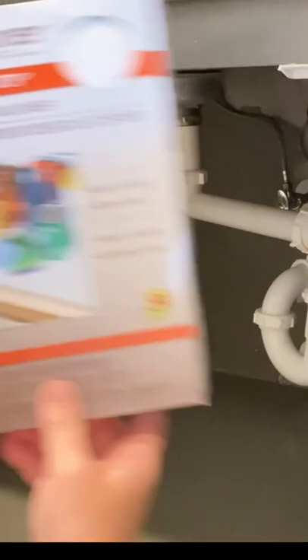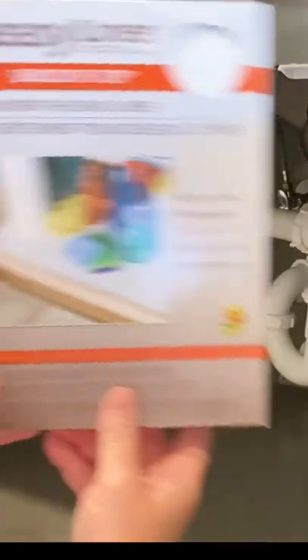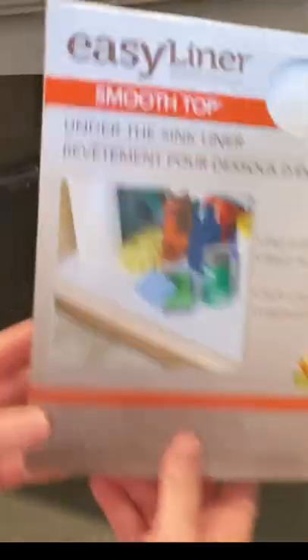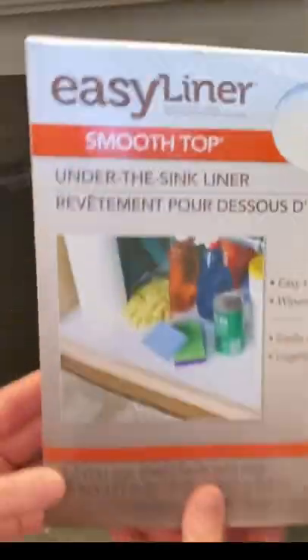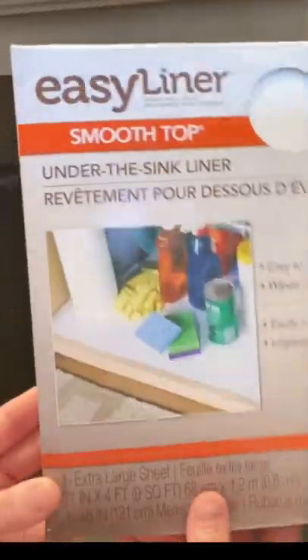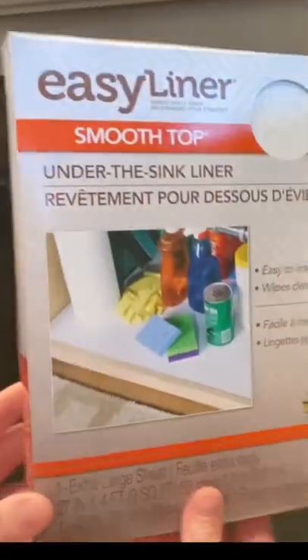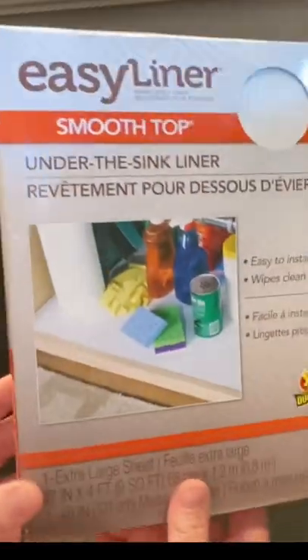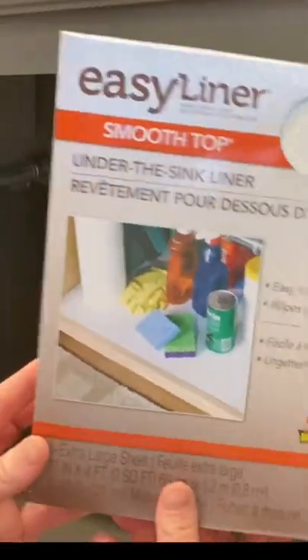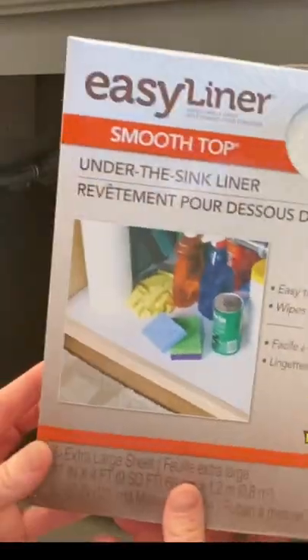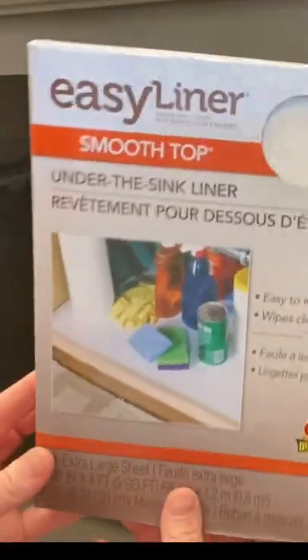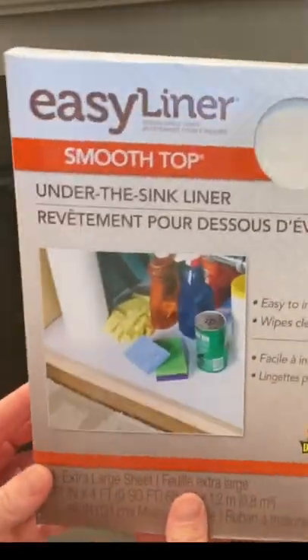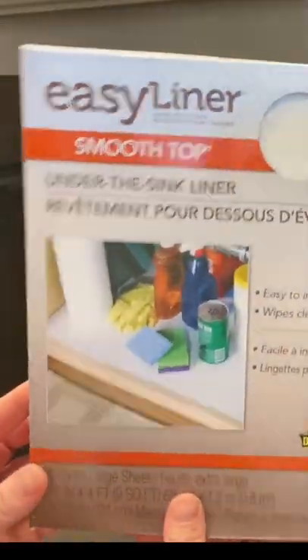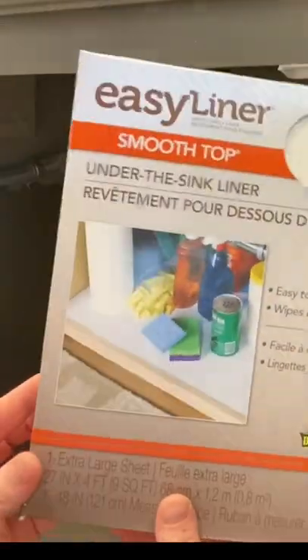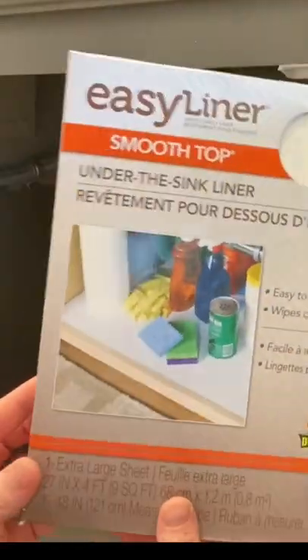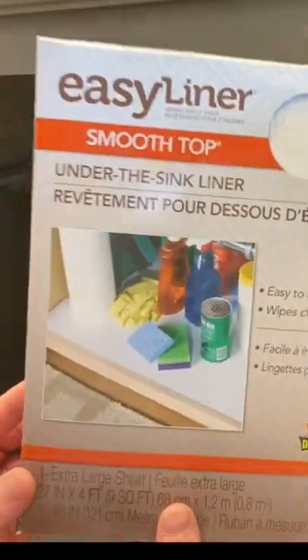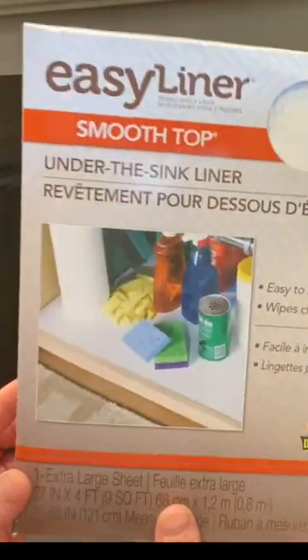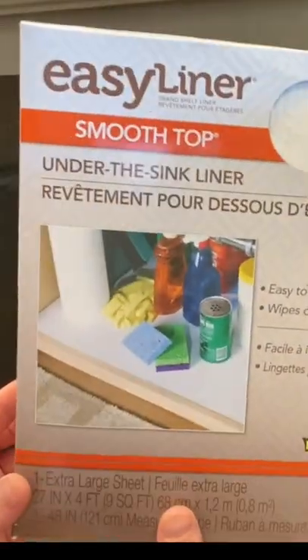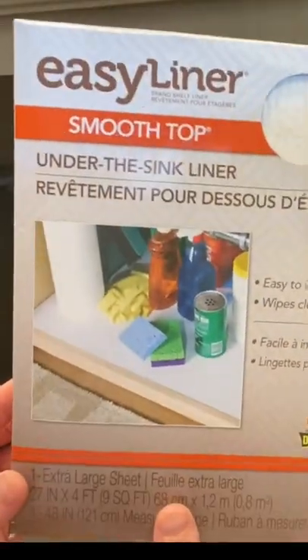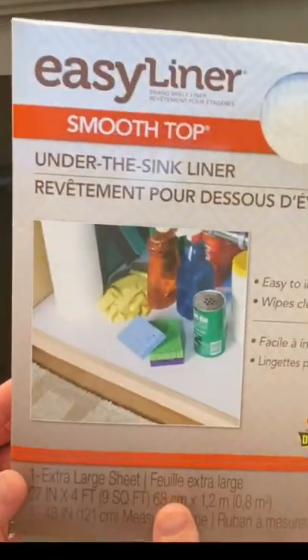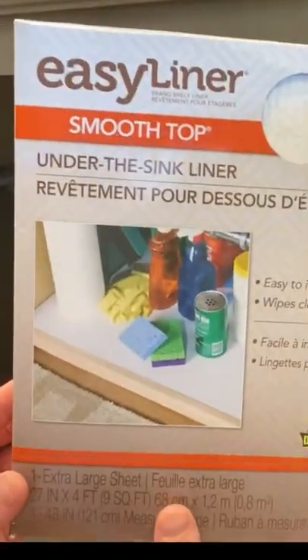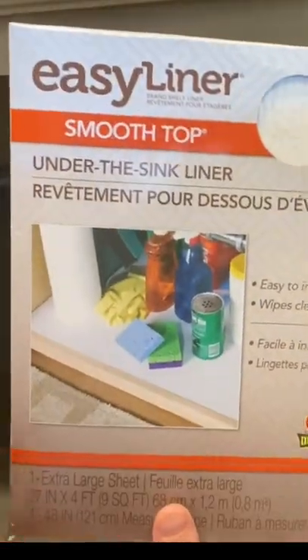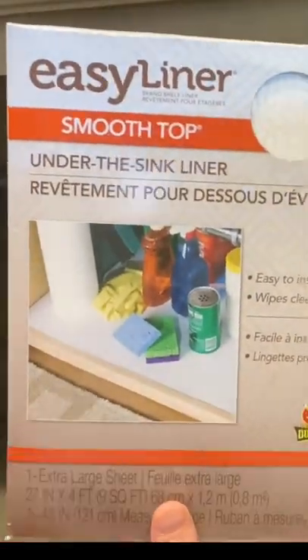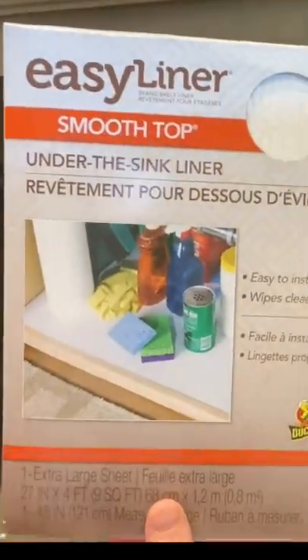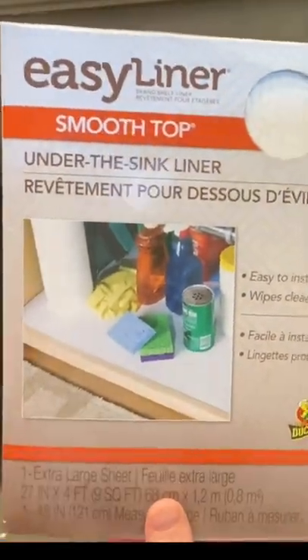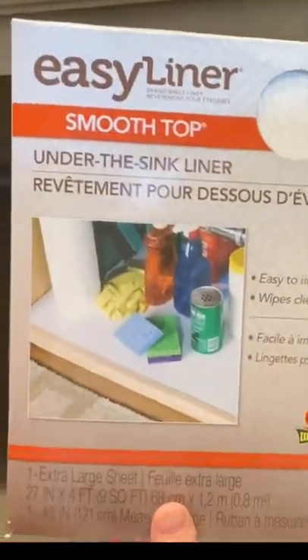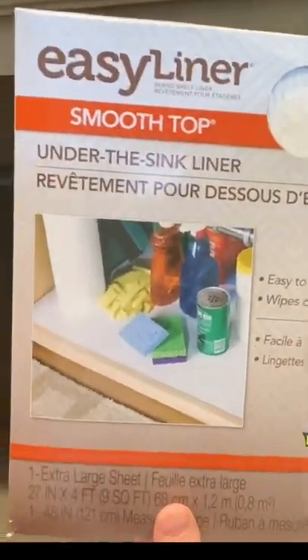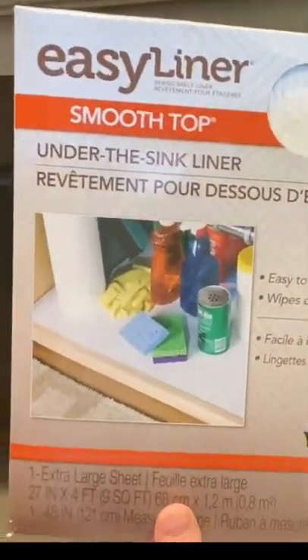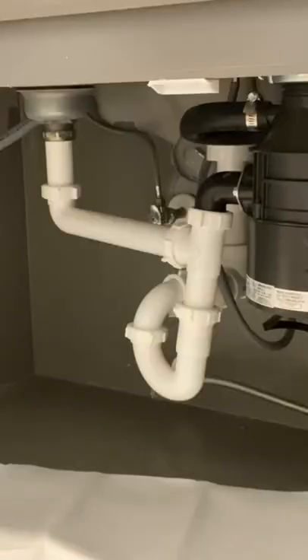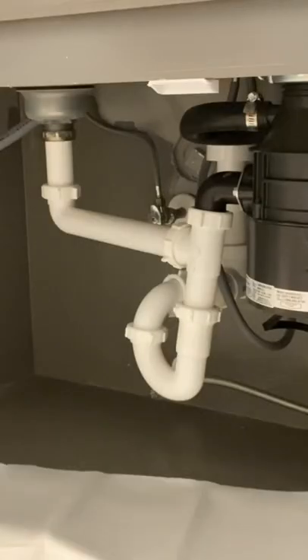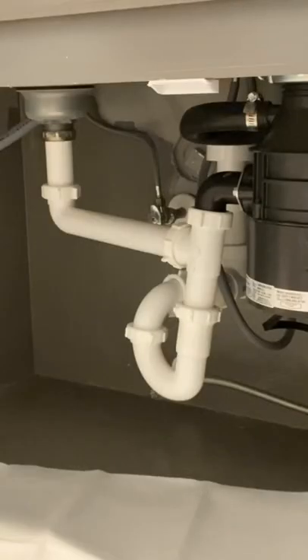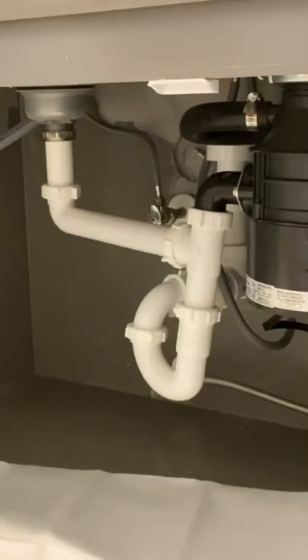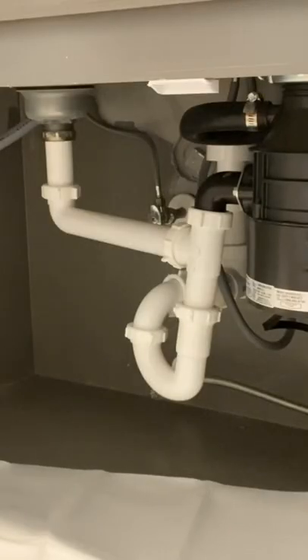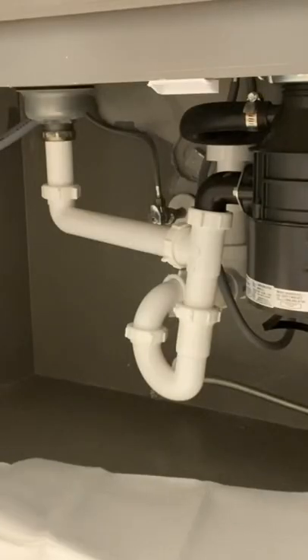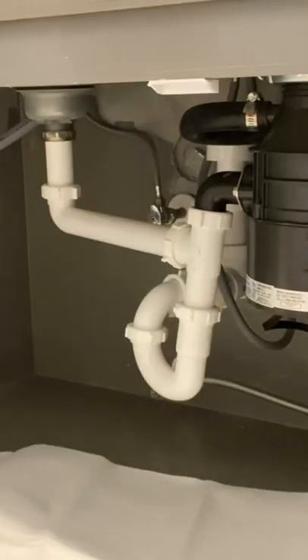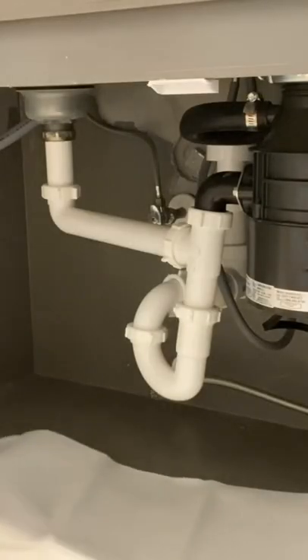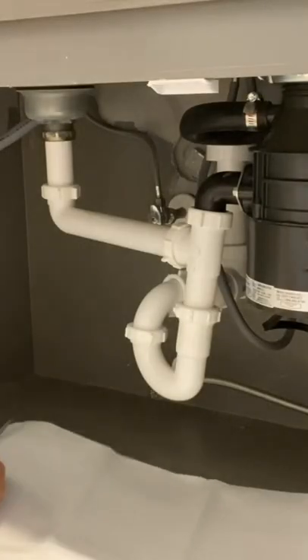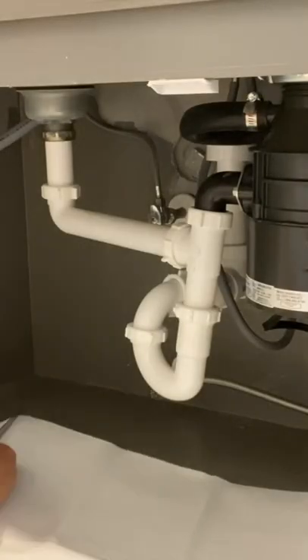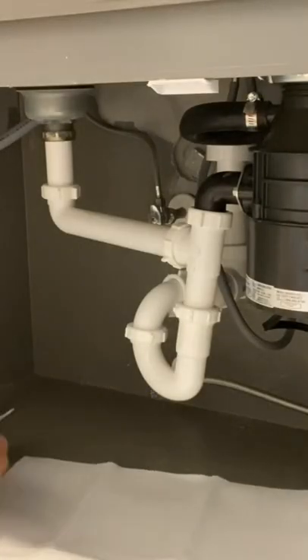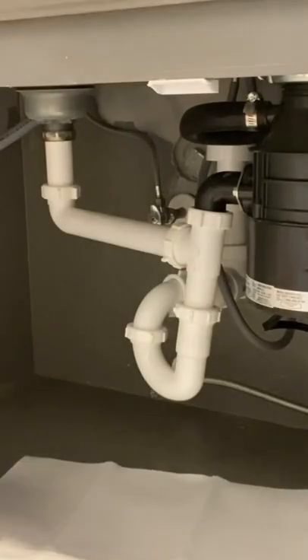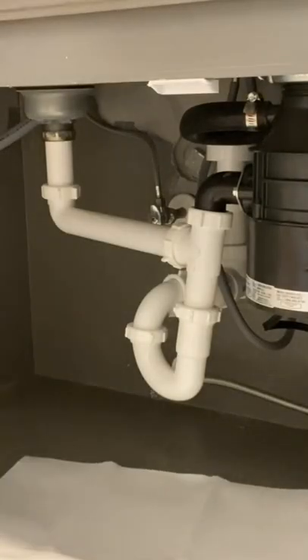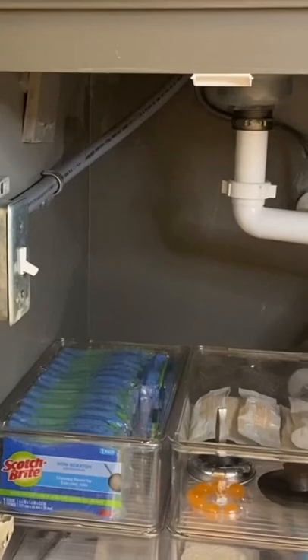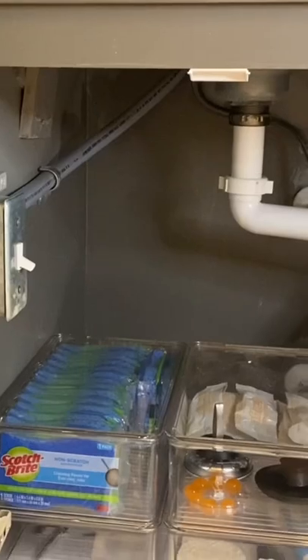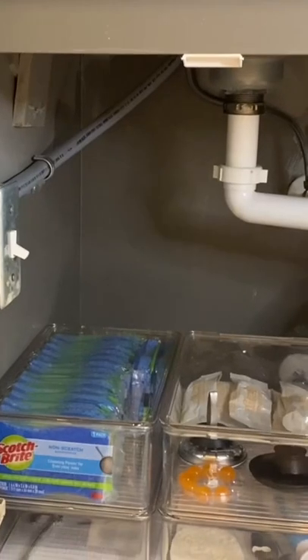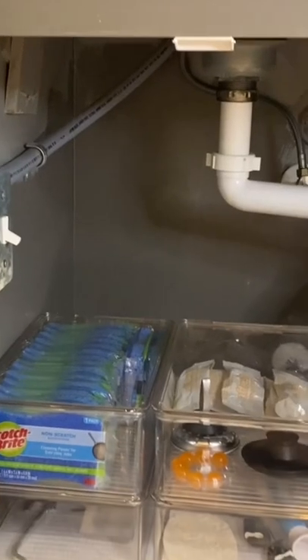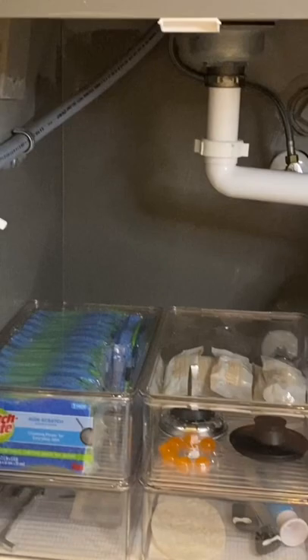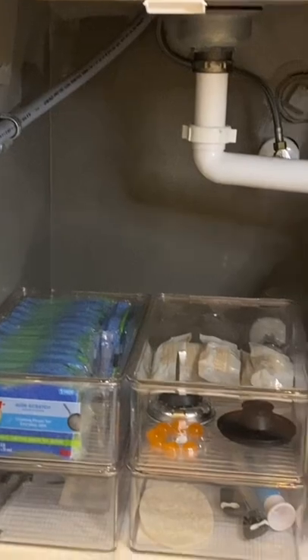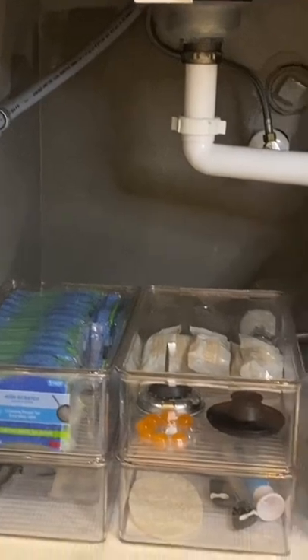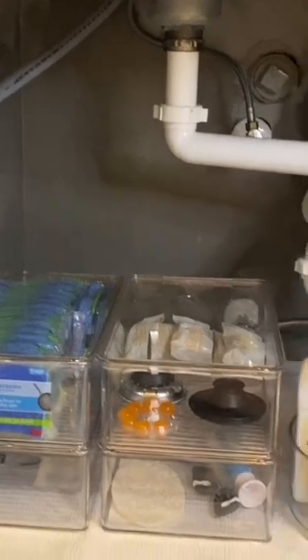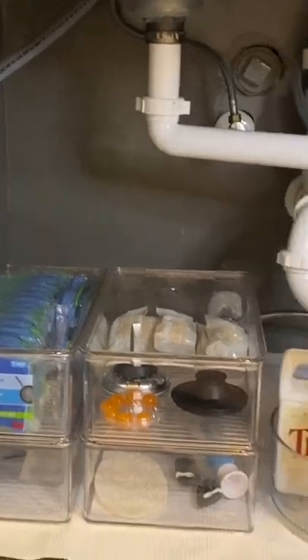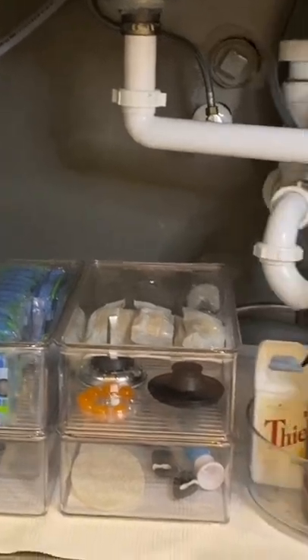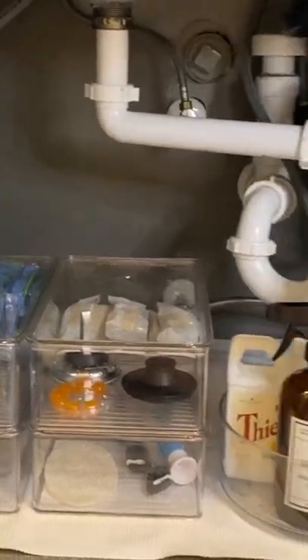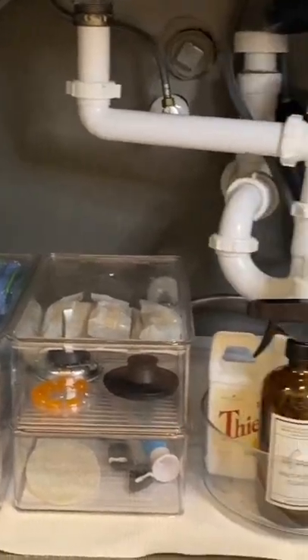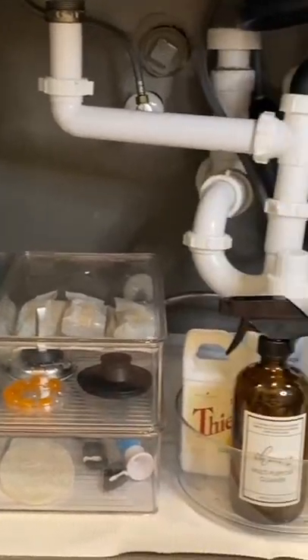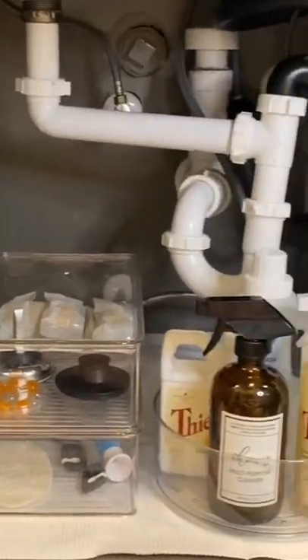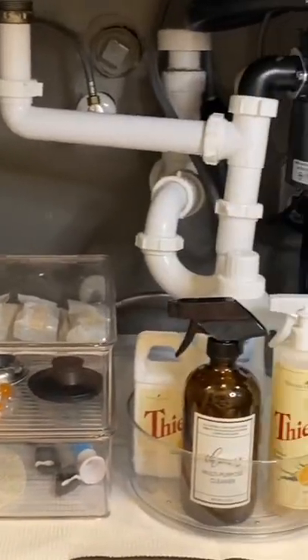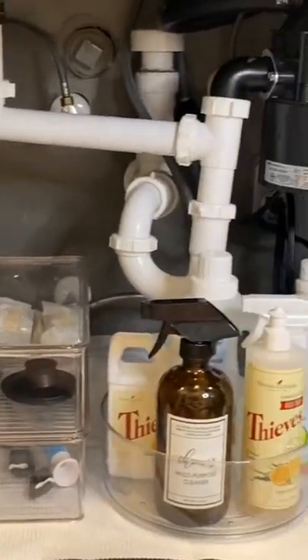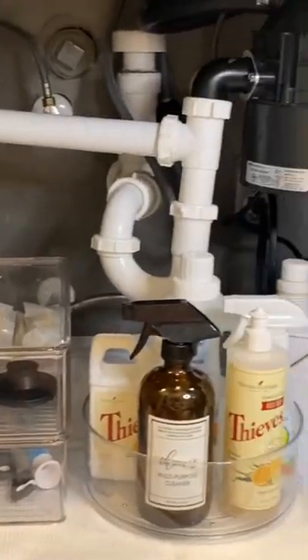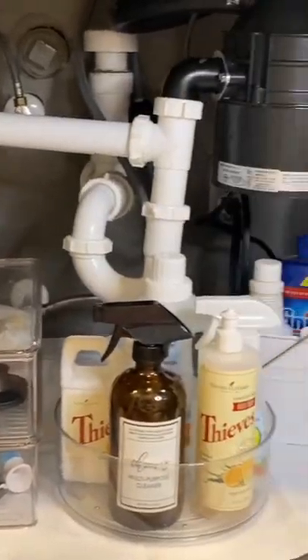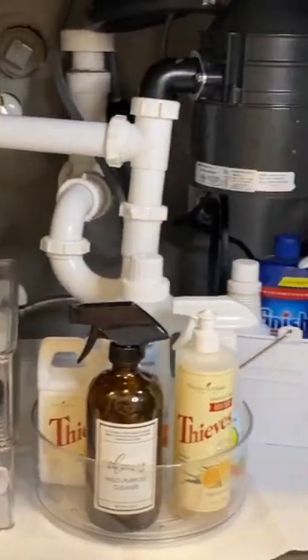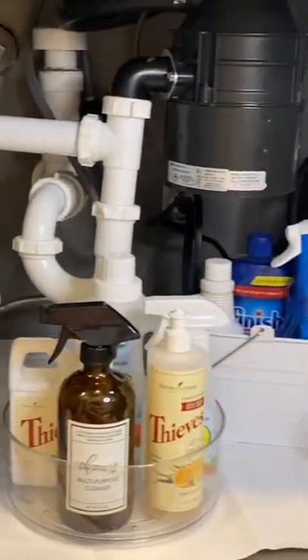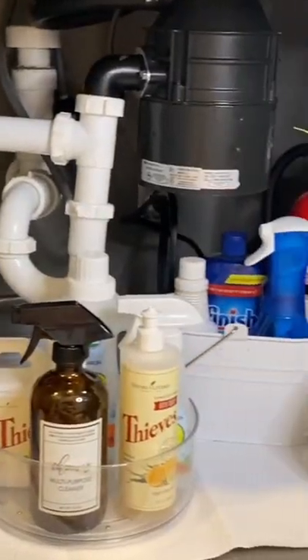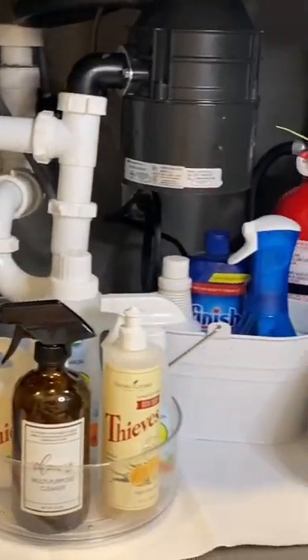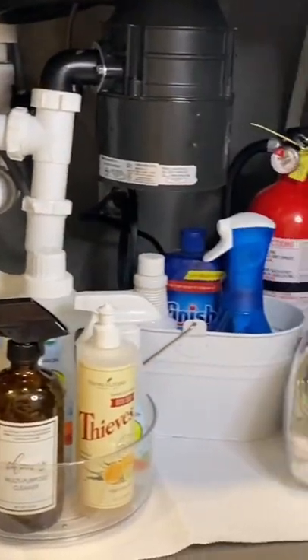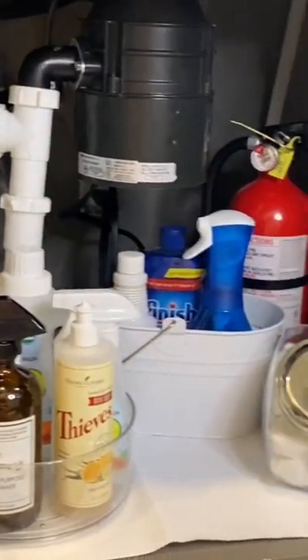Easy Liner also makes a great under-the-sink liner, which I'm using under mine. I like the bright white to brighten it up since we have darker cabinets on our island.